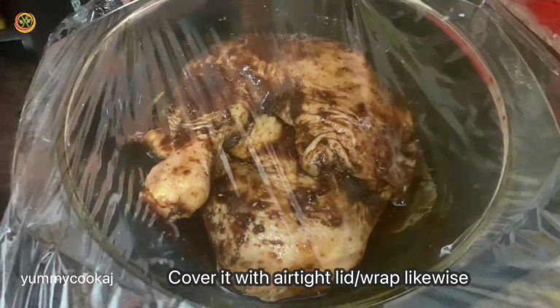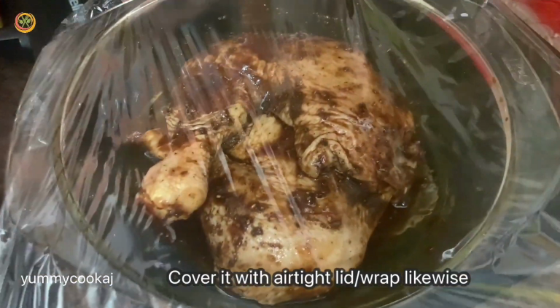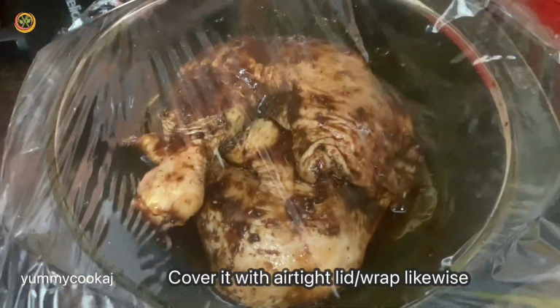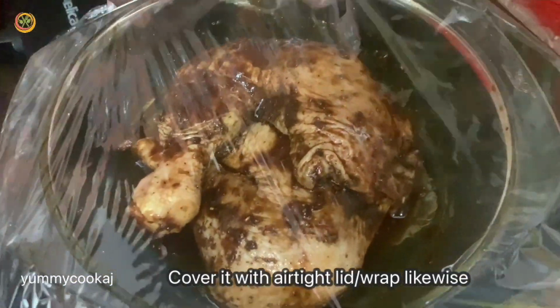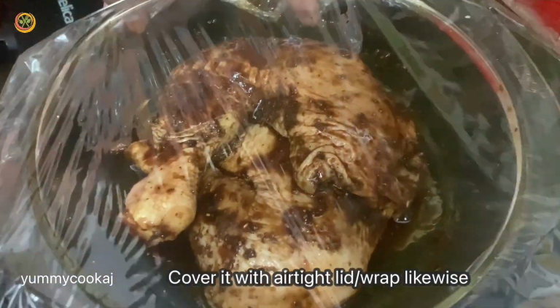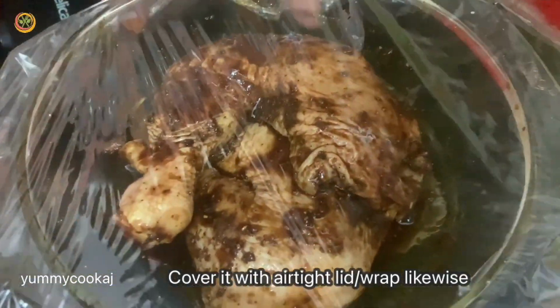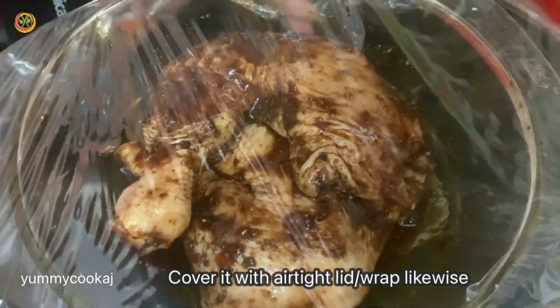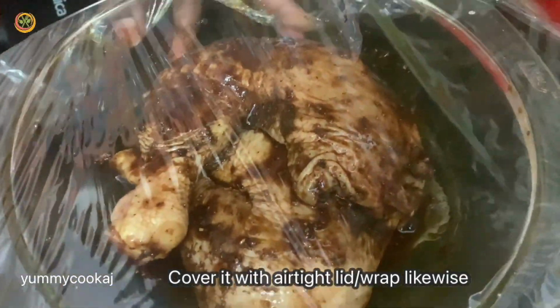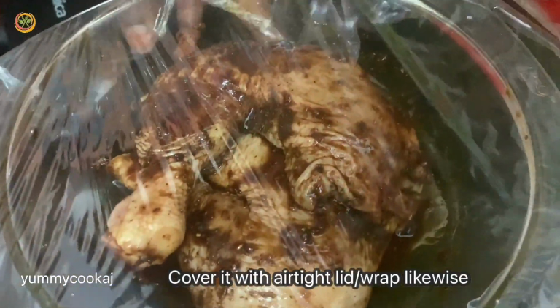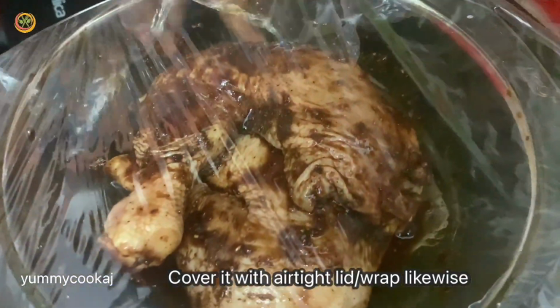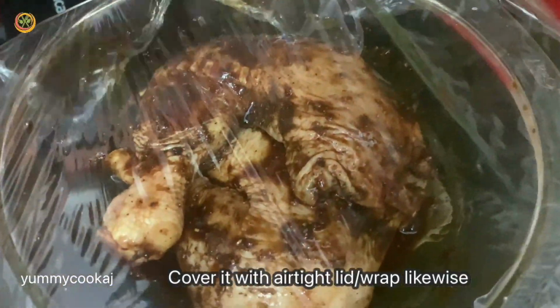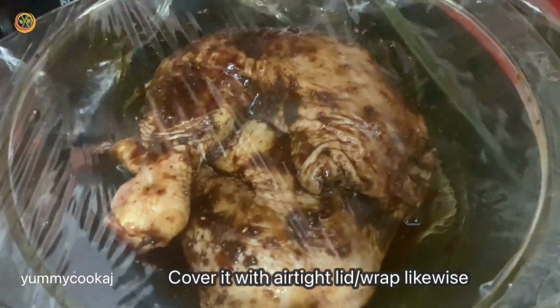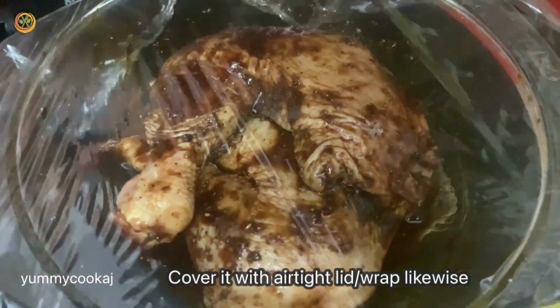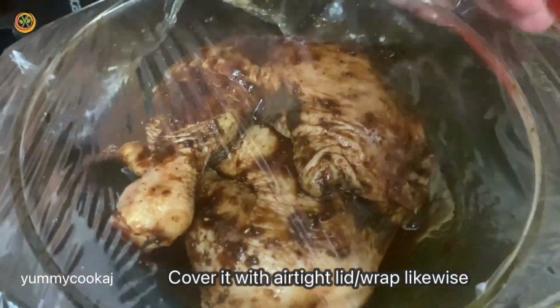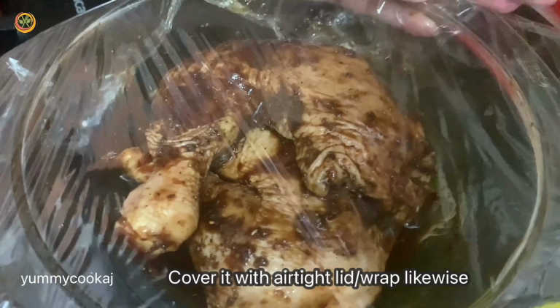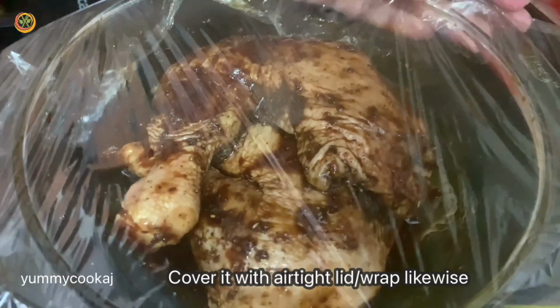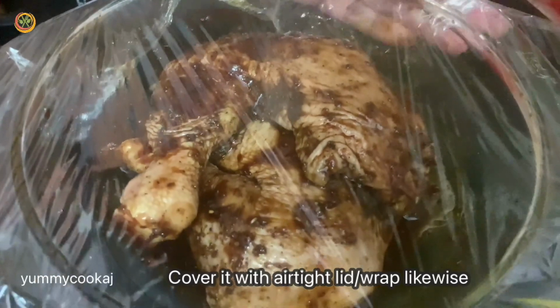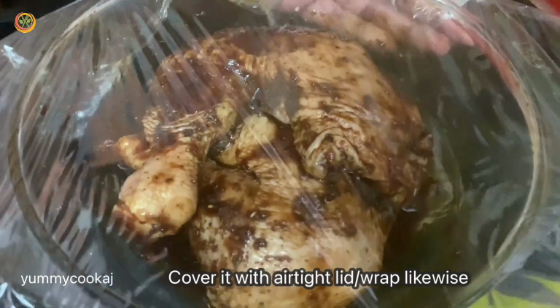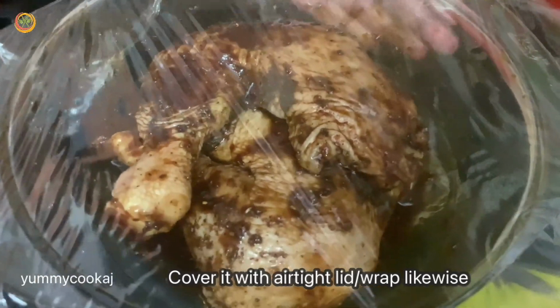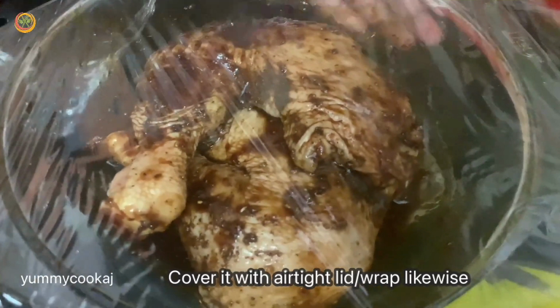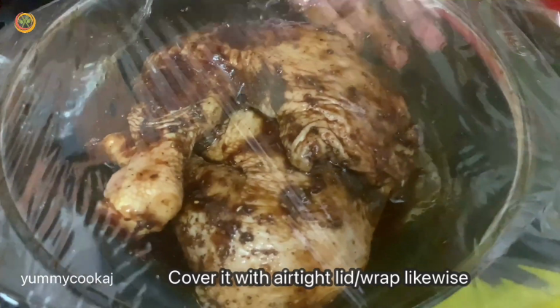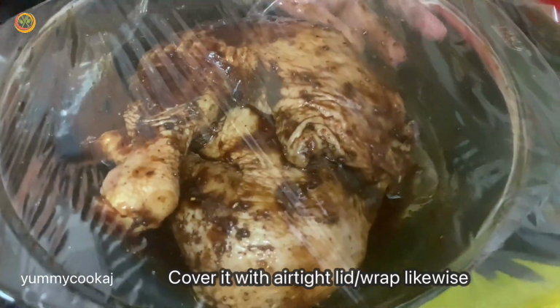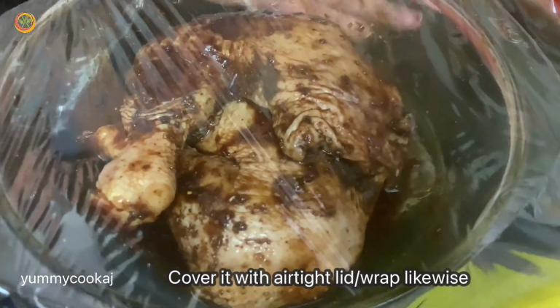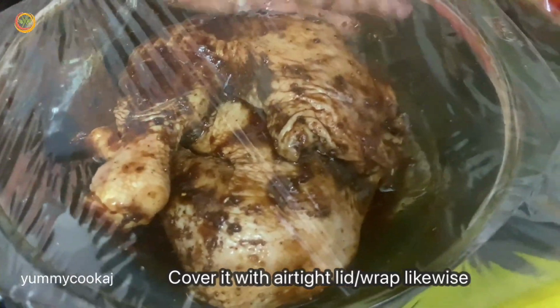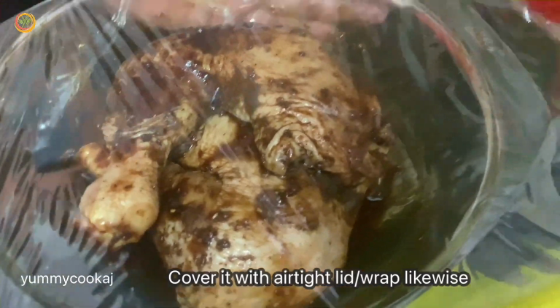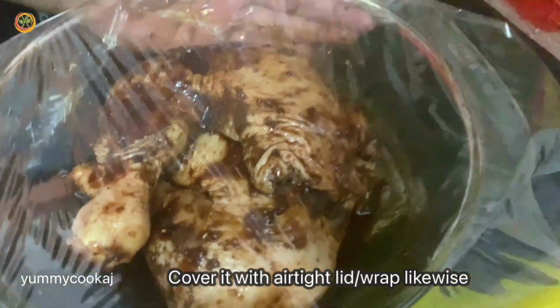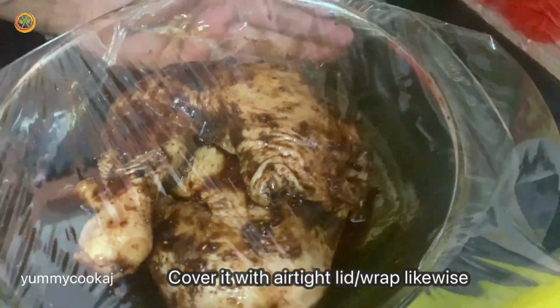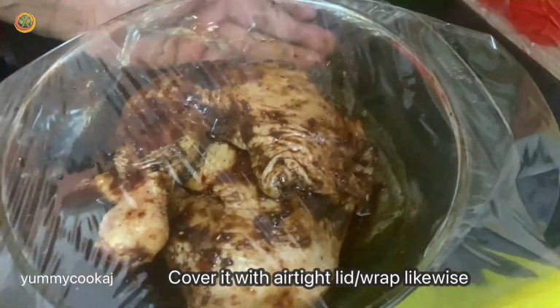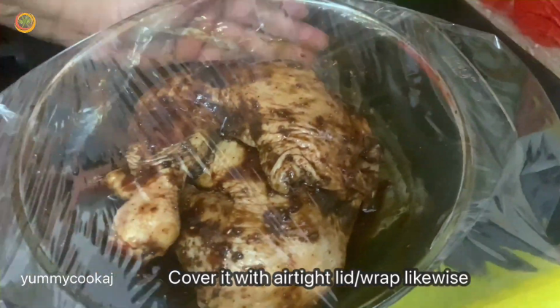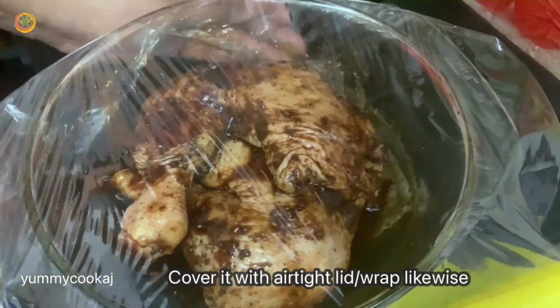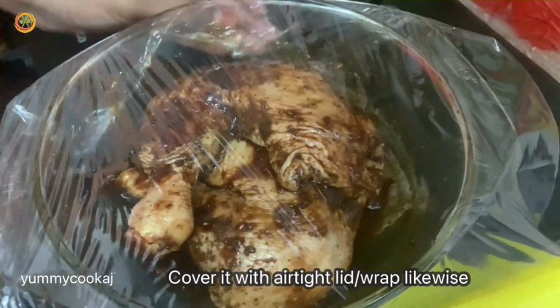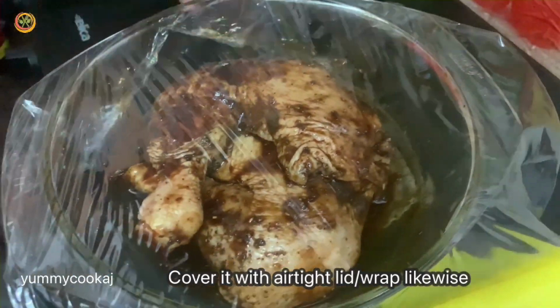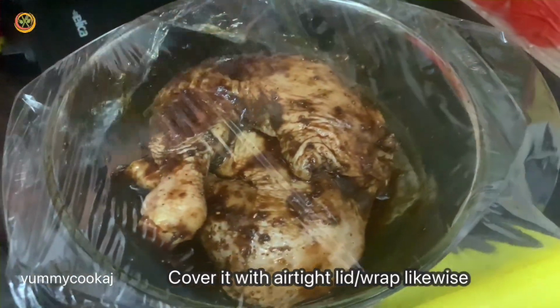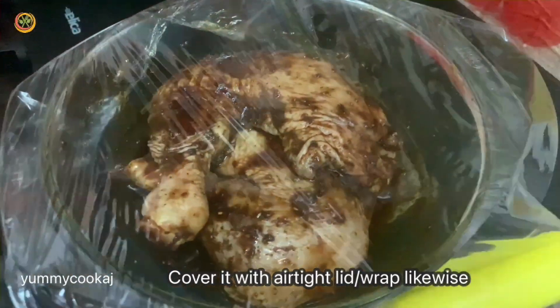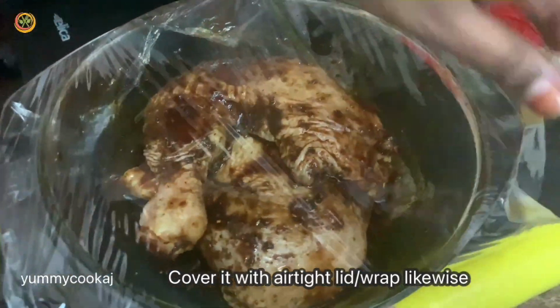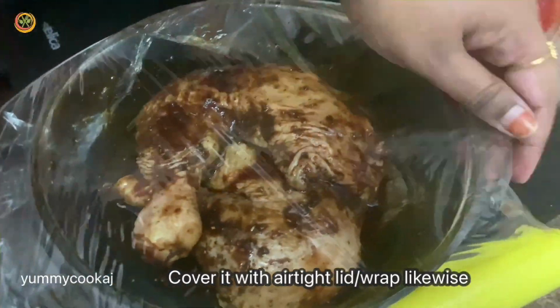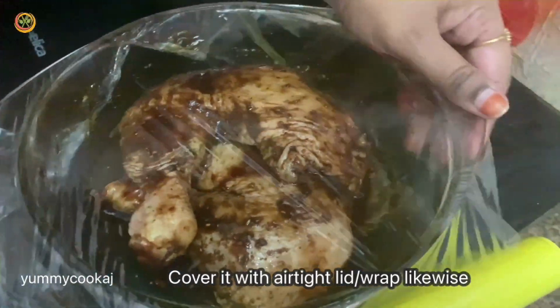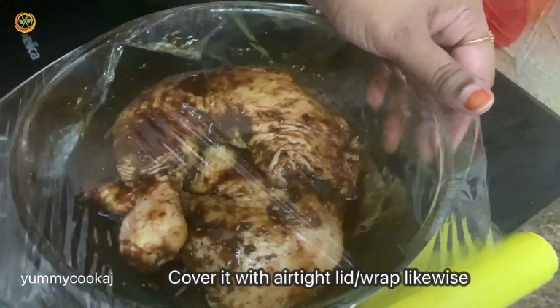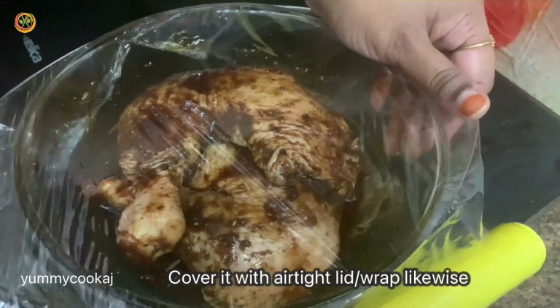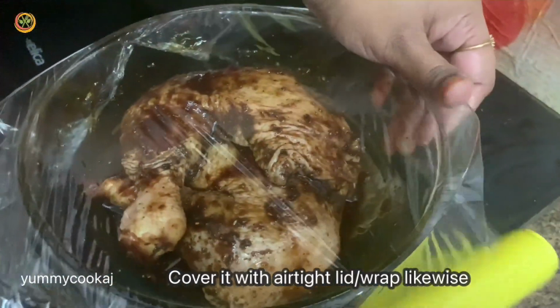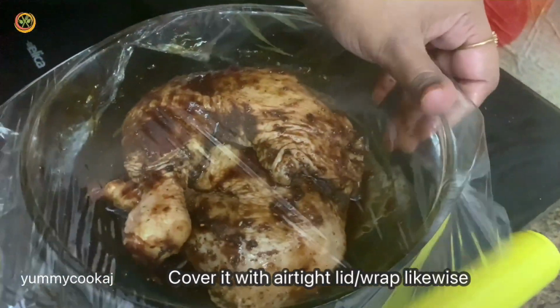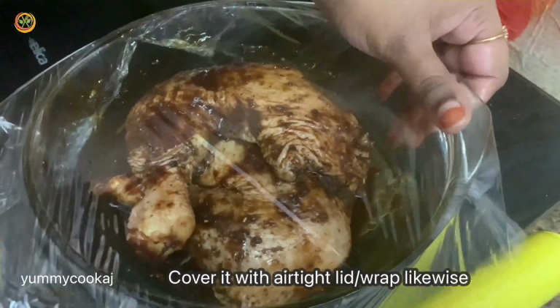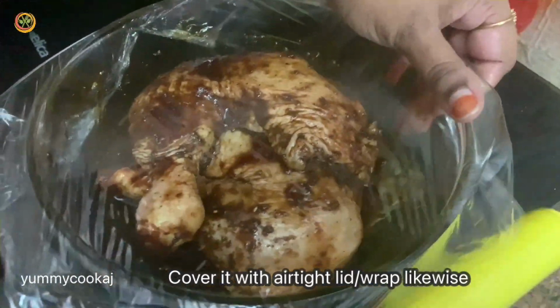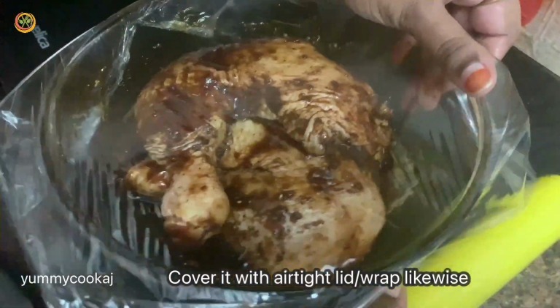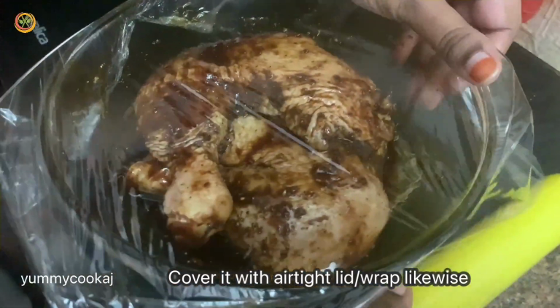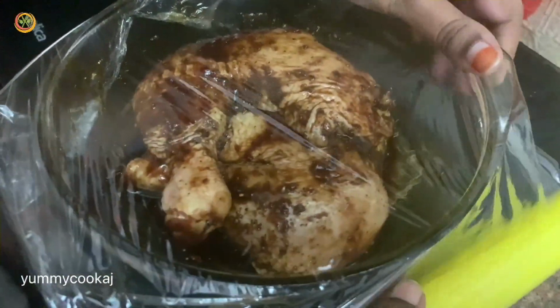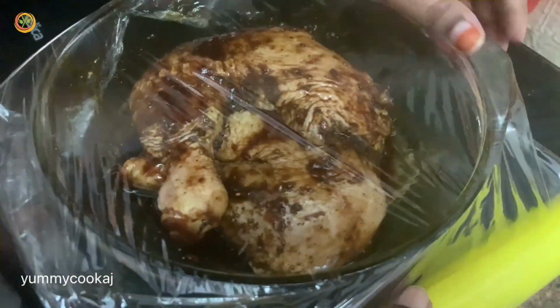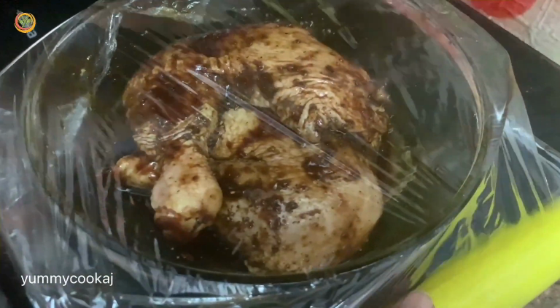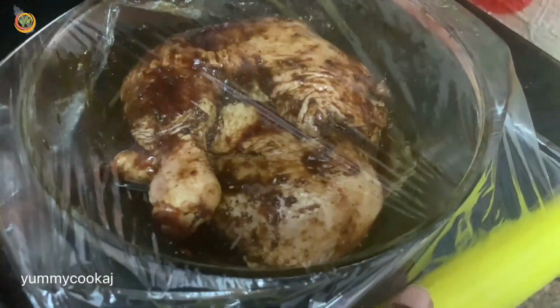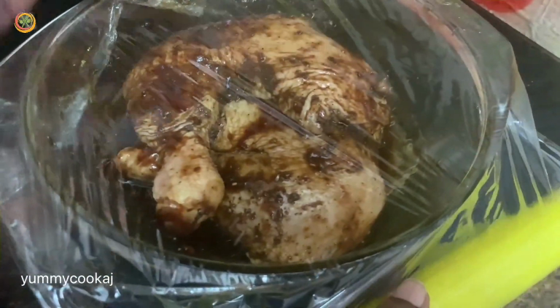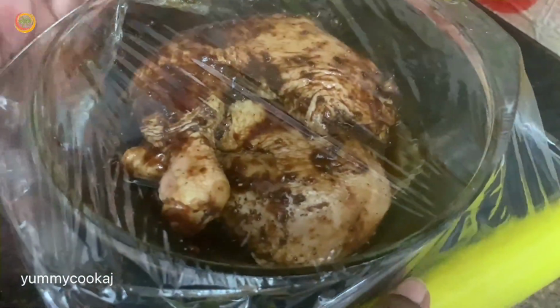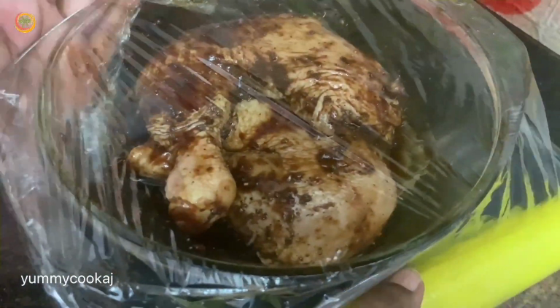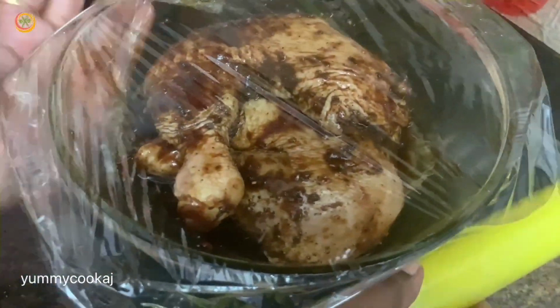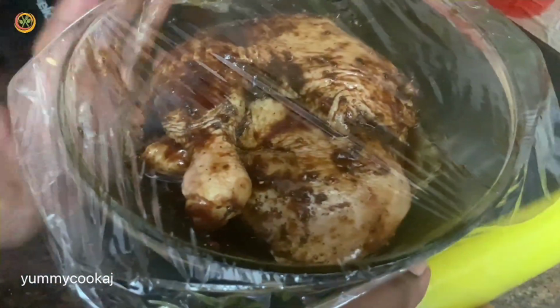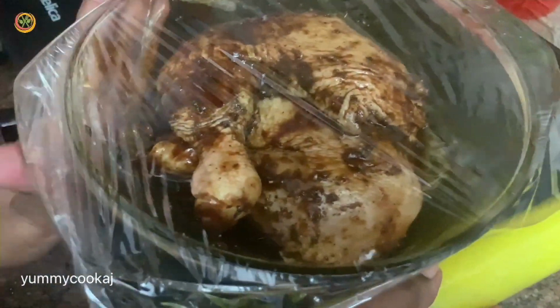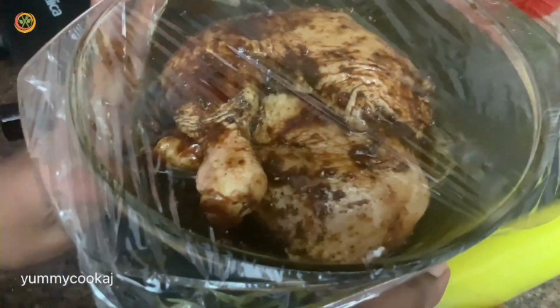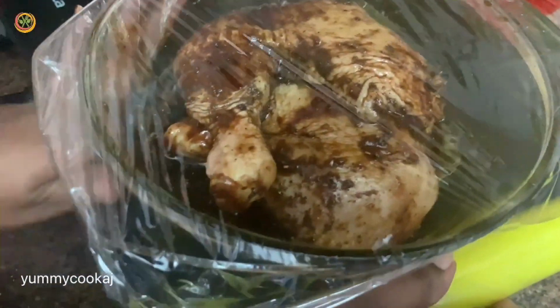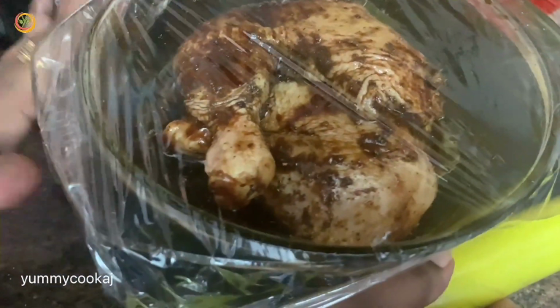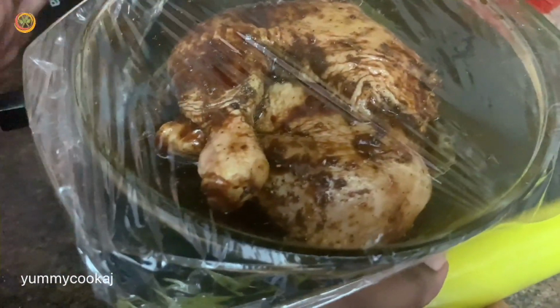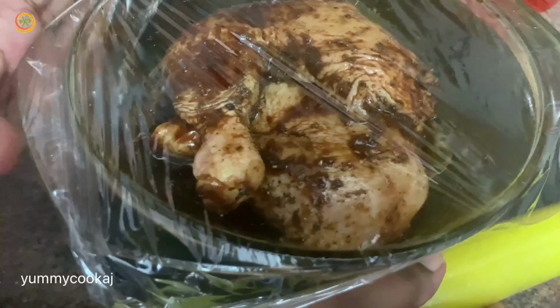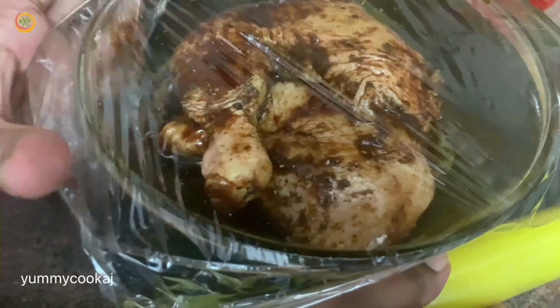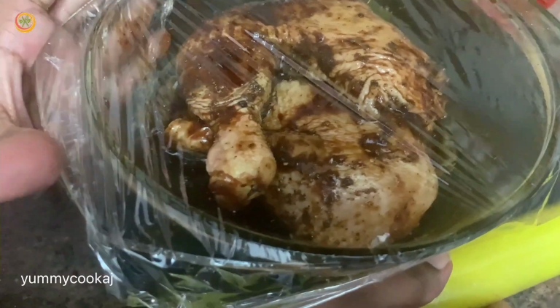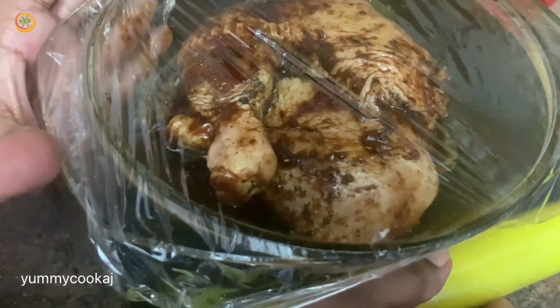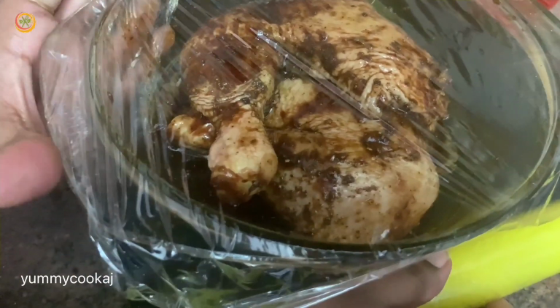I have covered it with cling wrap and closed it. I will keep the chicken in the fridge. Next day, we will get the chicken ready to roast.